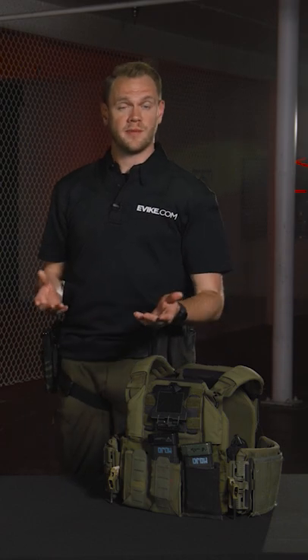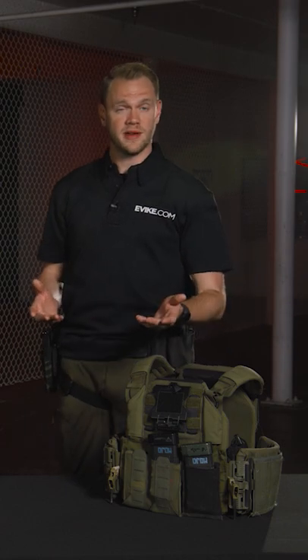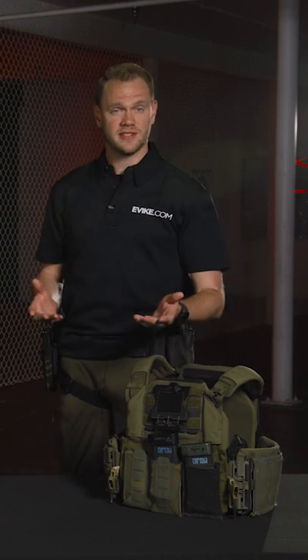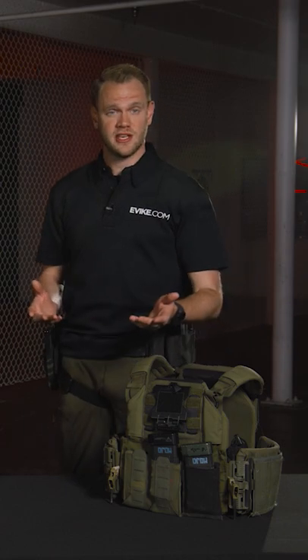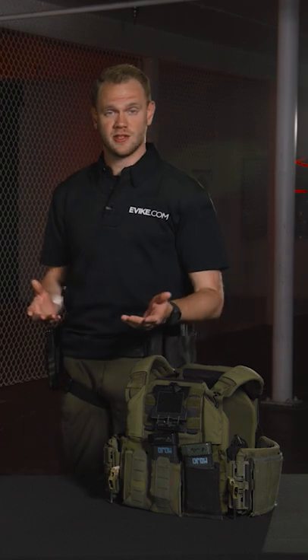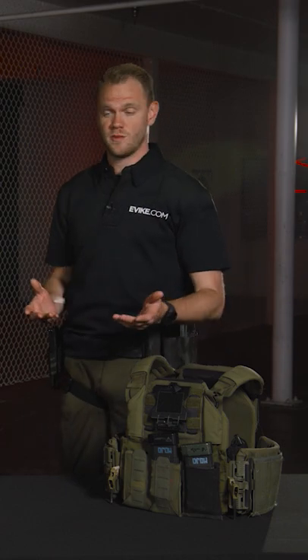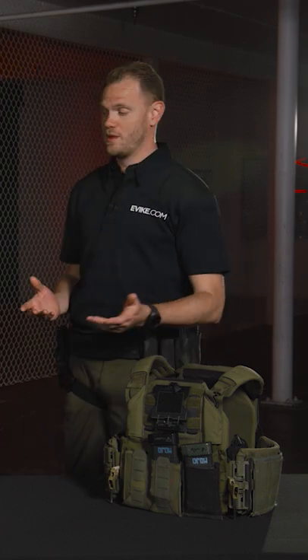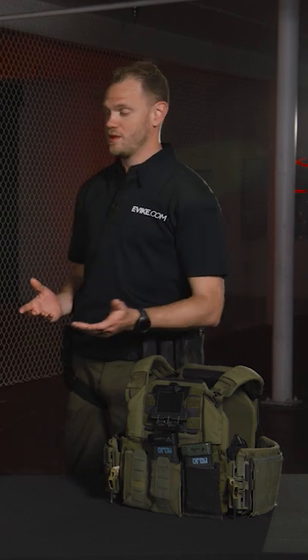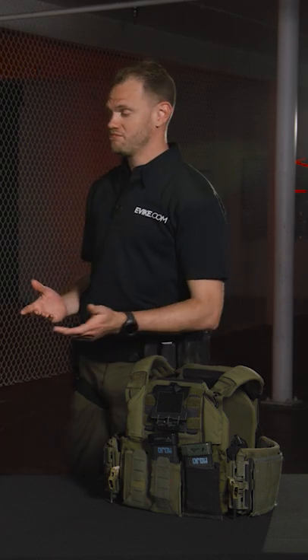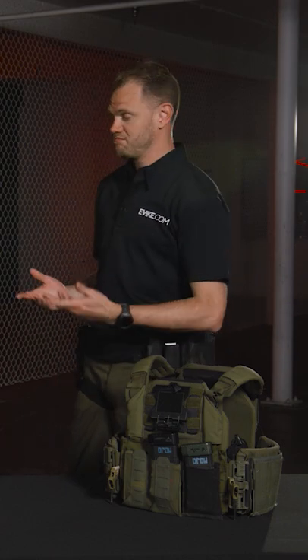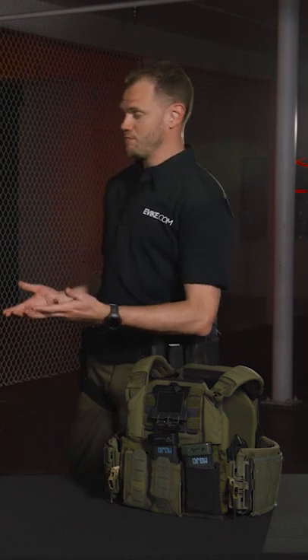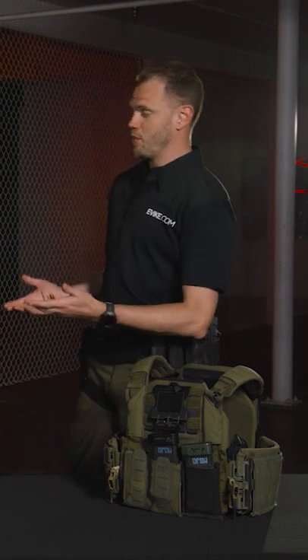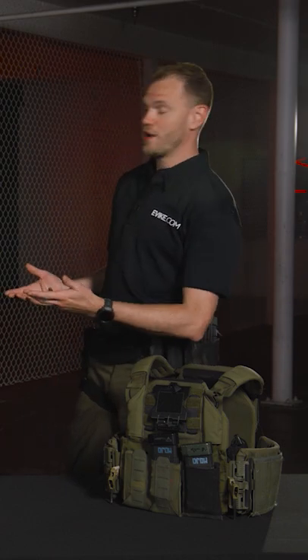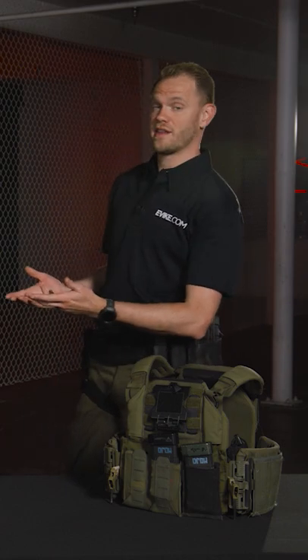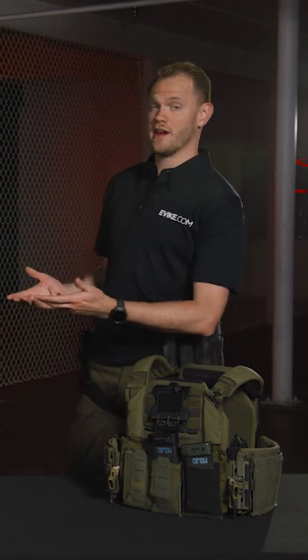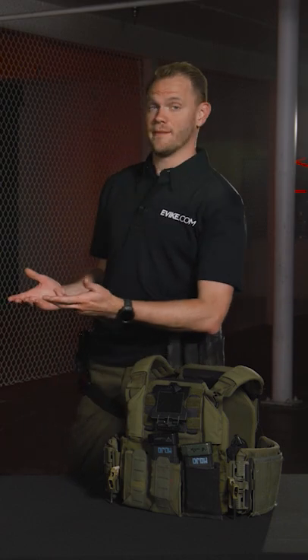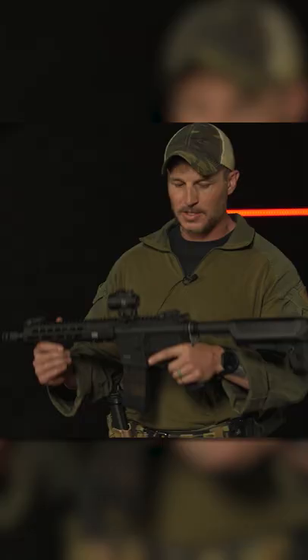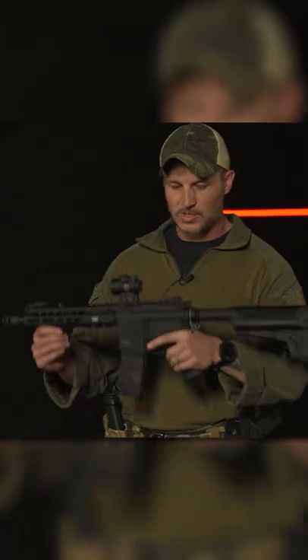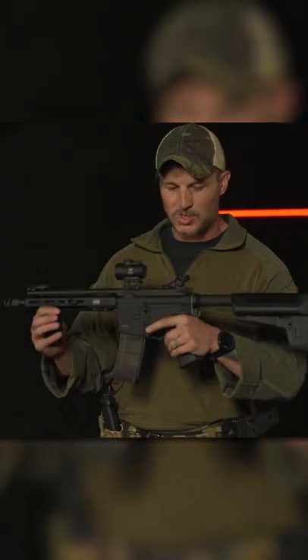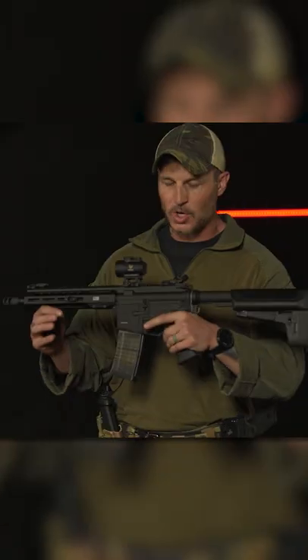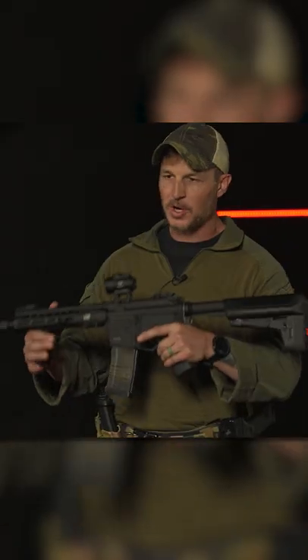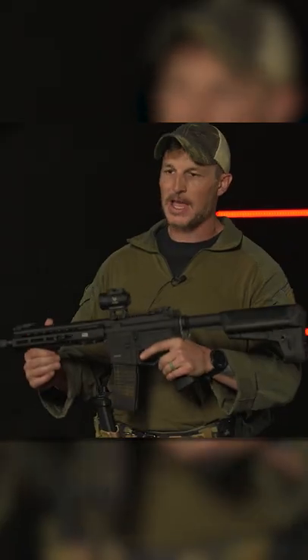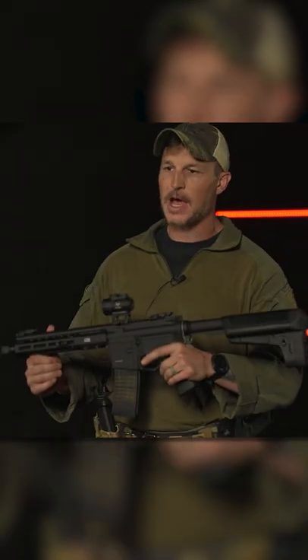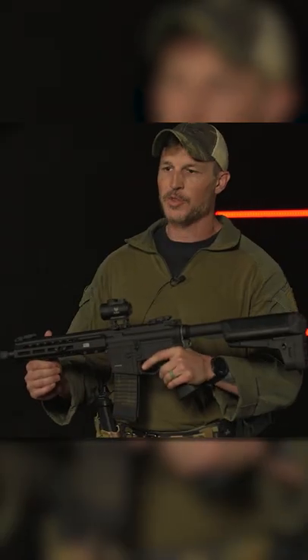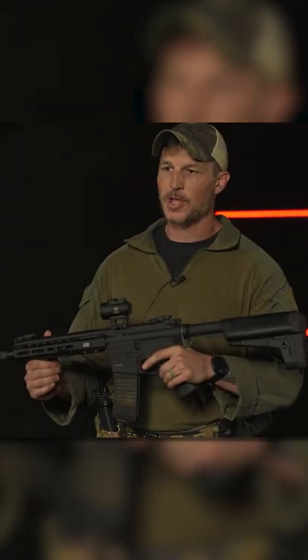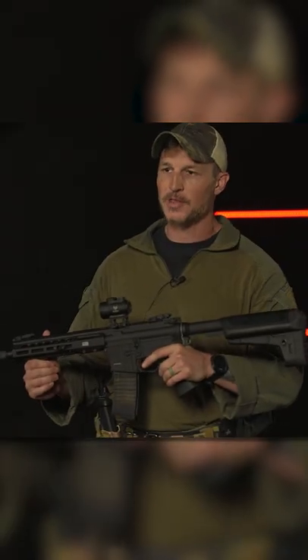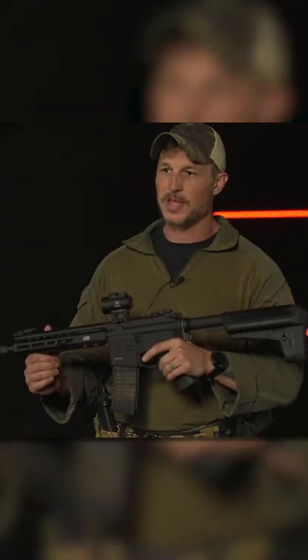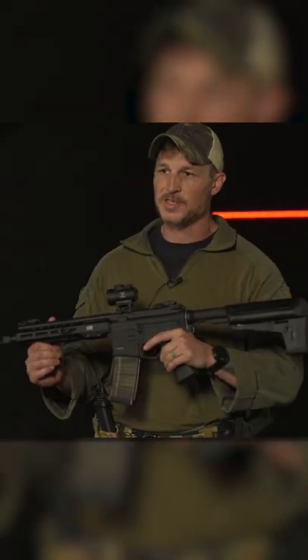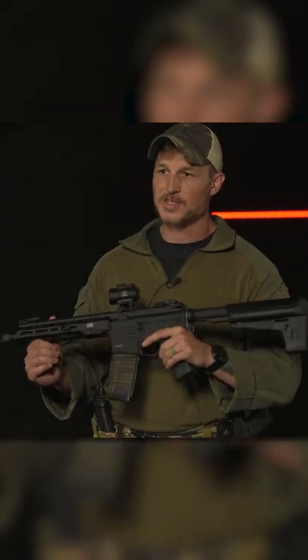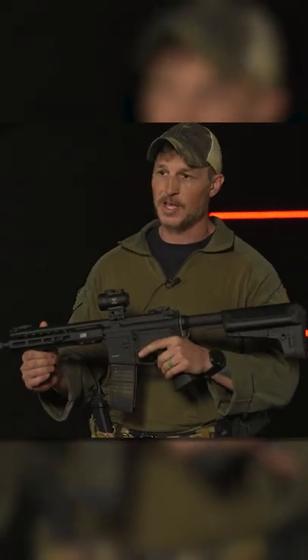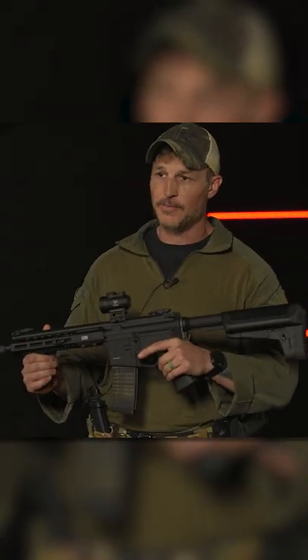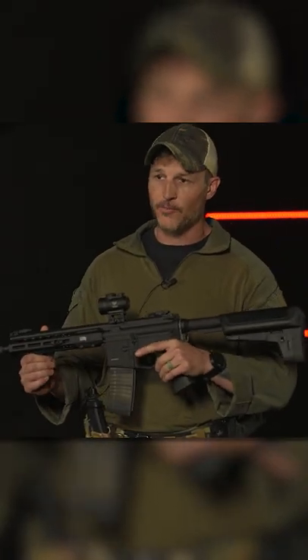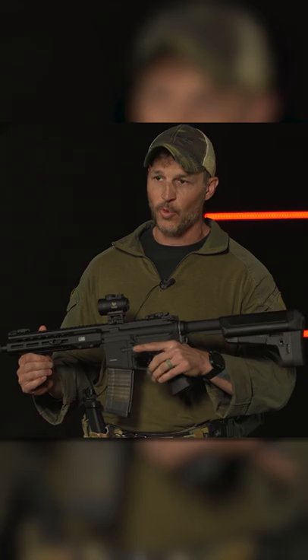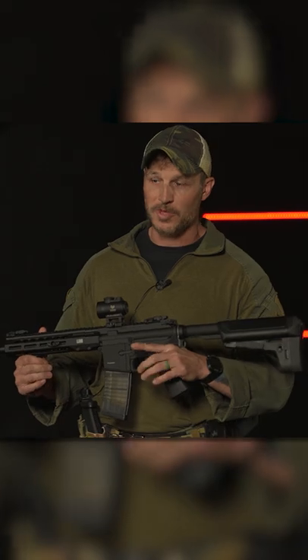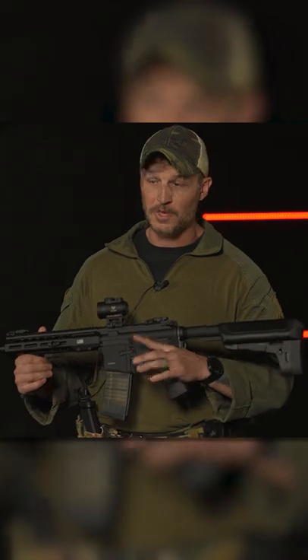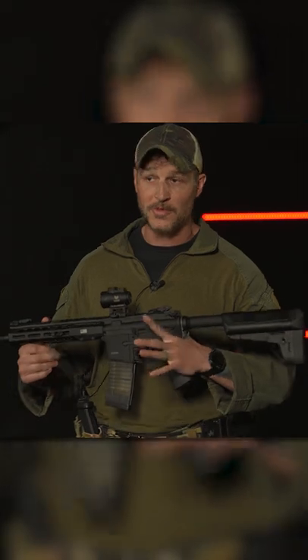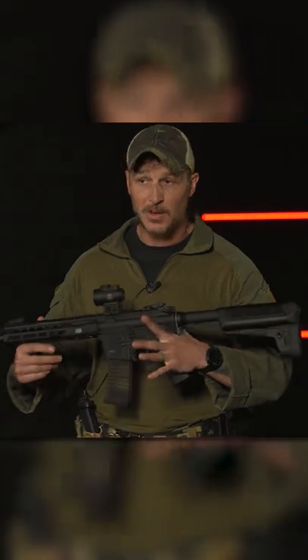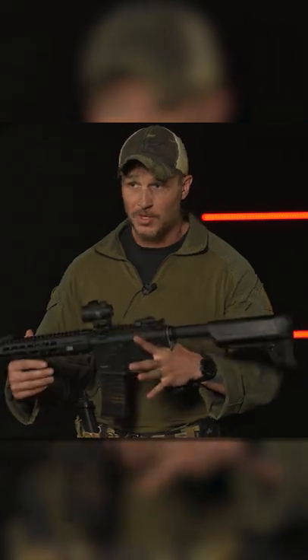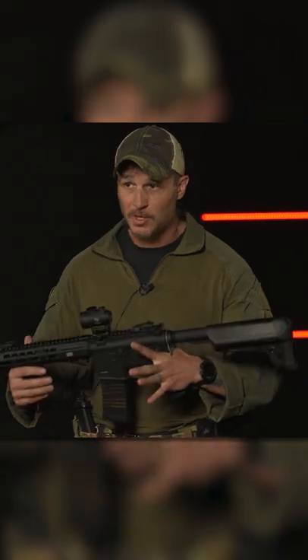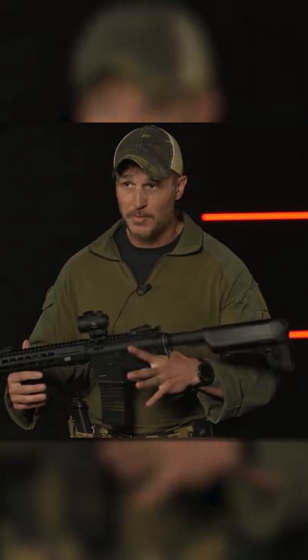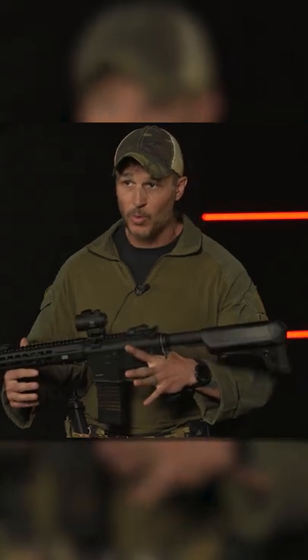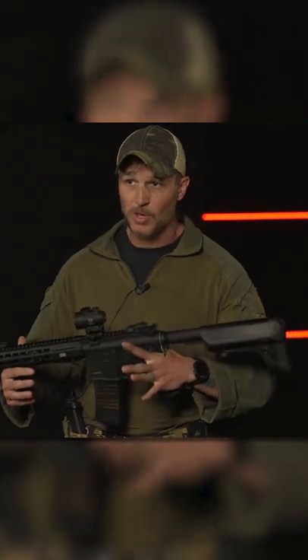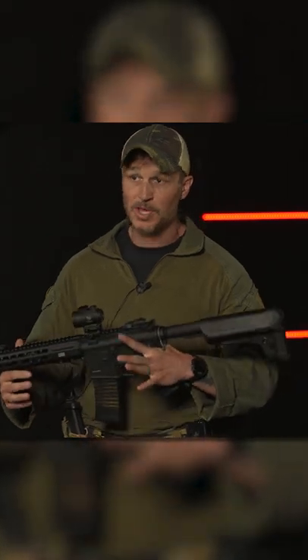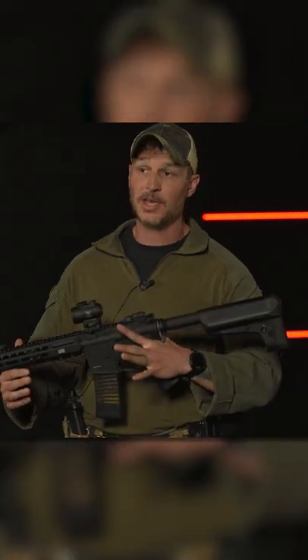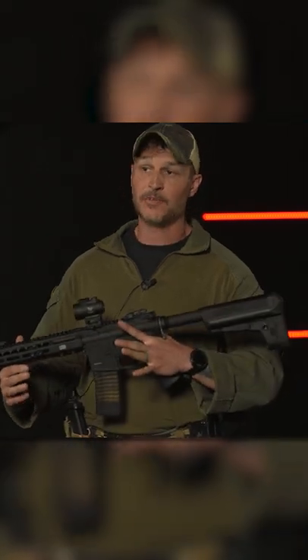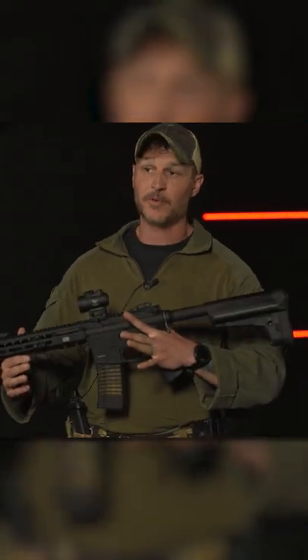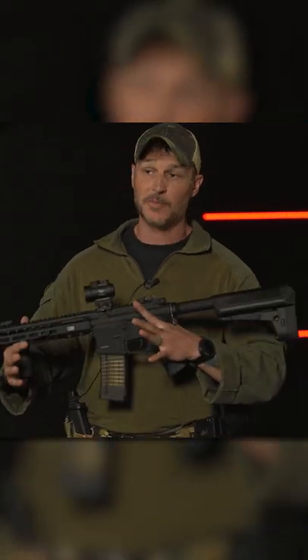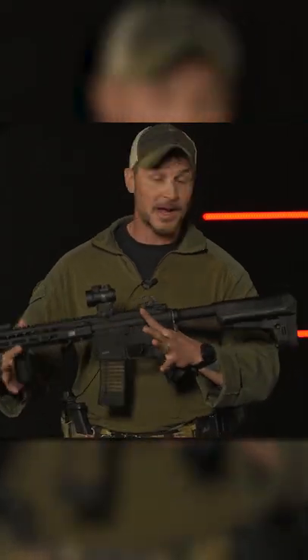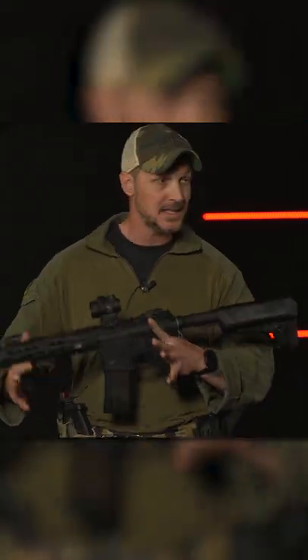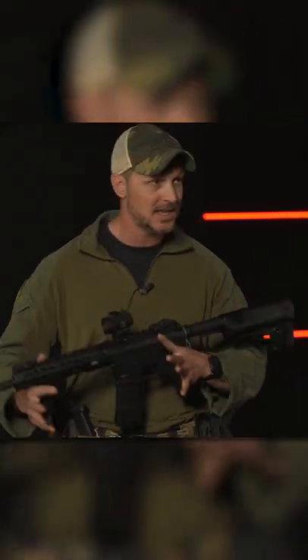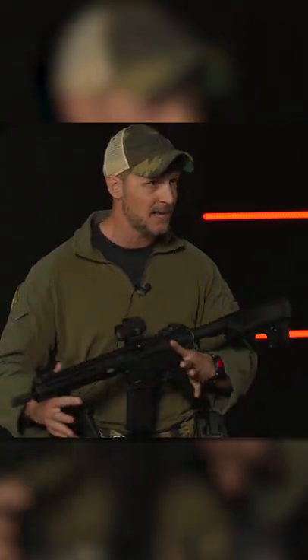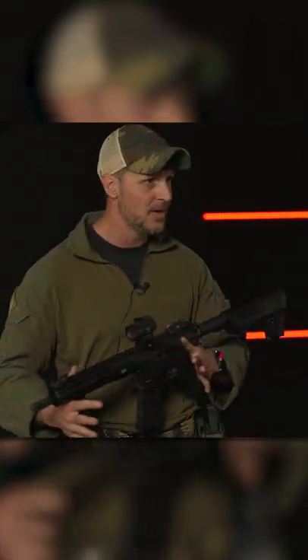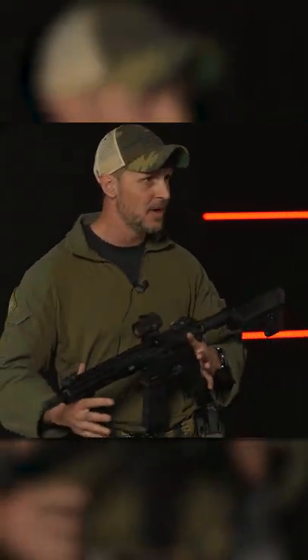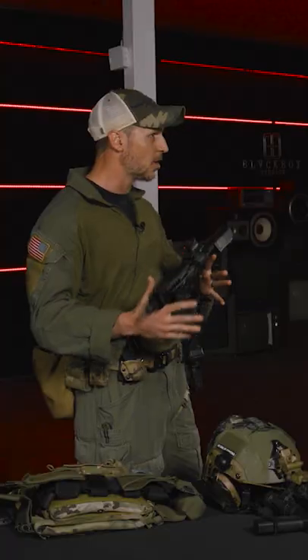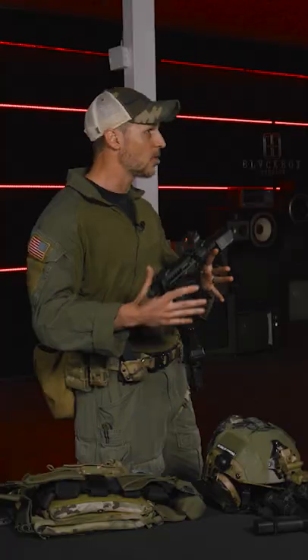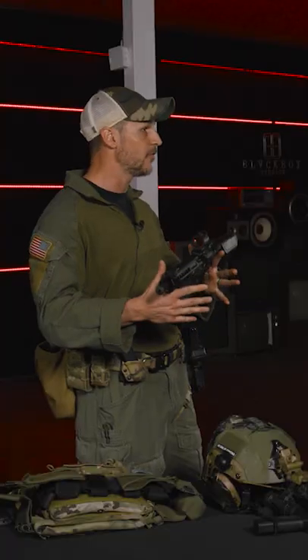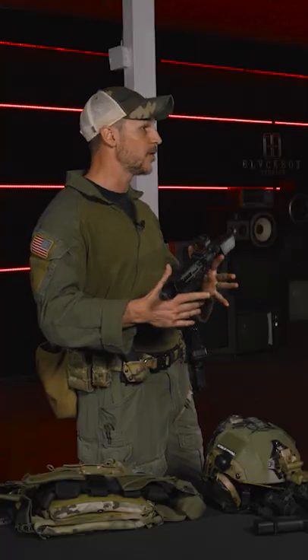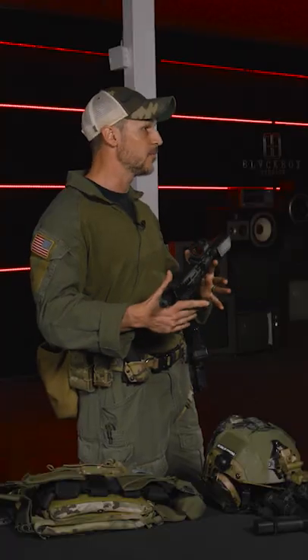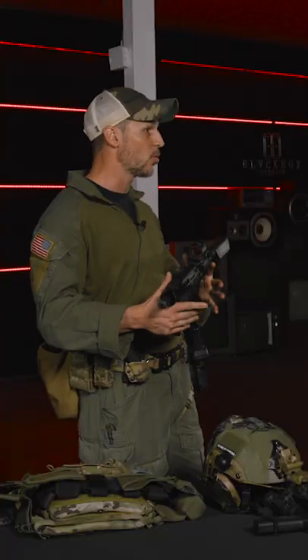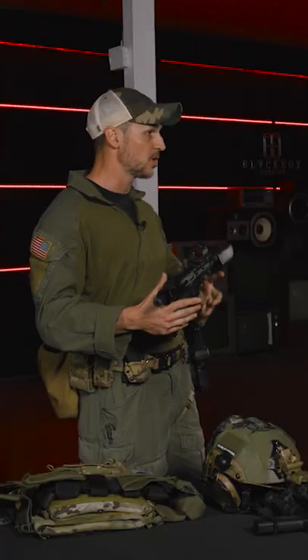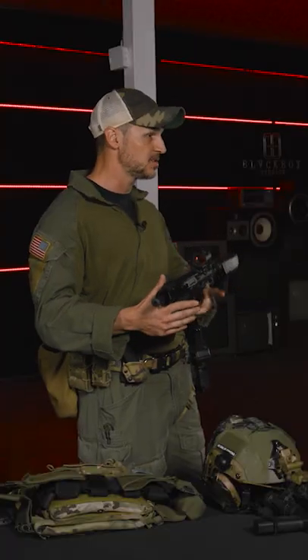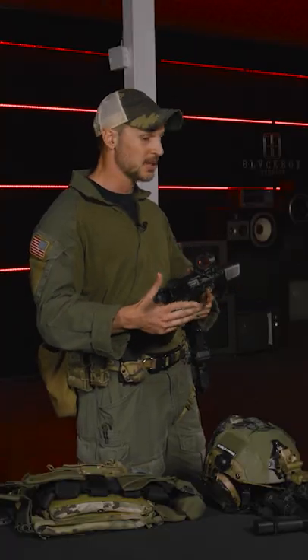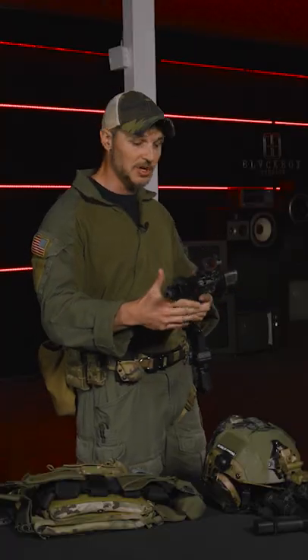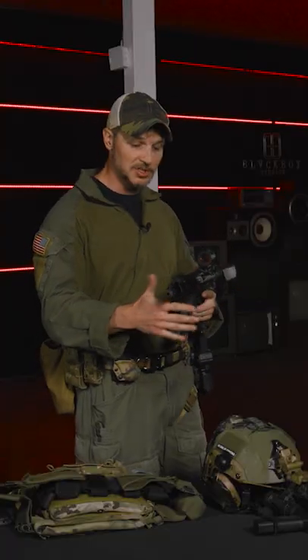By presentation we mean pointing the gun. Starting out with a gun that is set up for the environment you're going to be working in, for your body type, are all very important considerations.